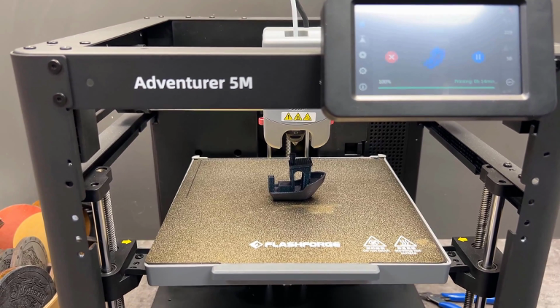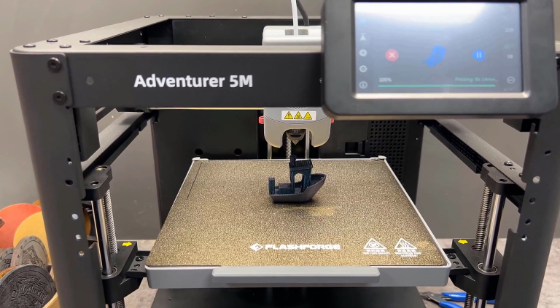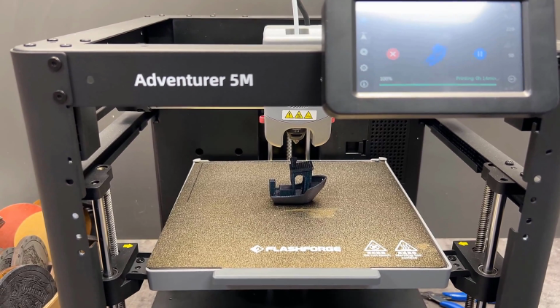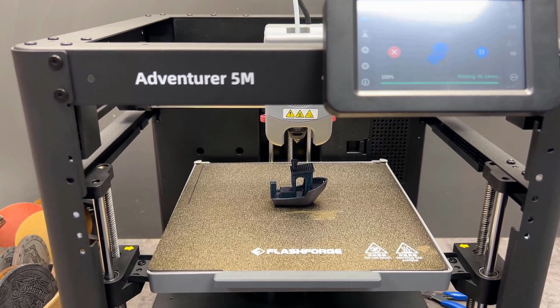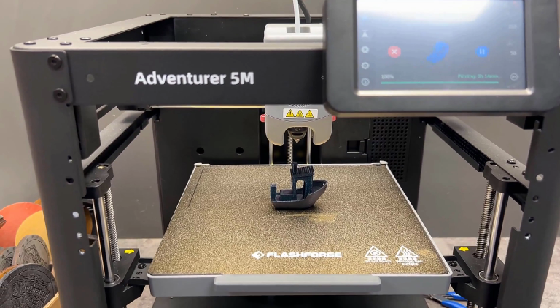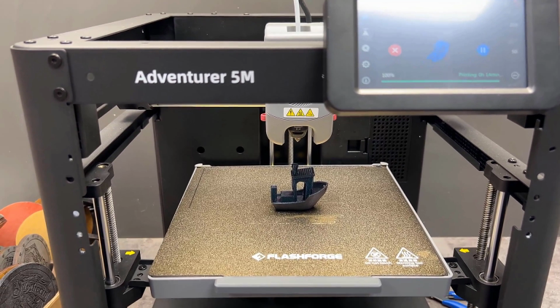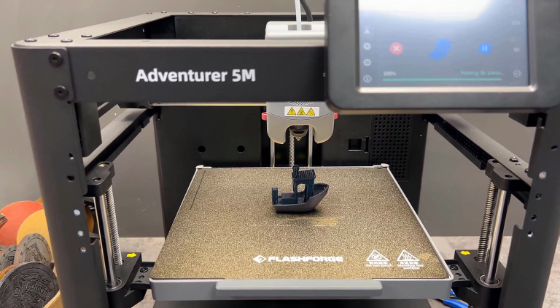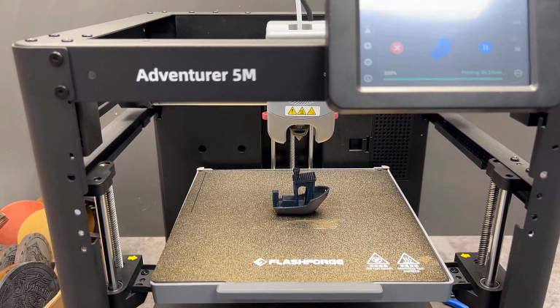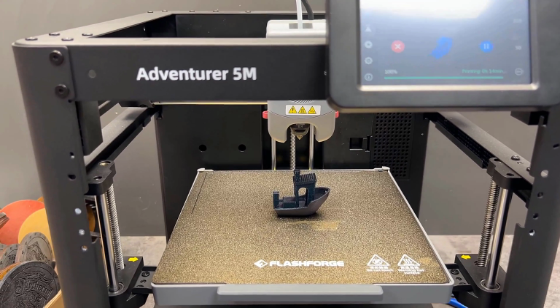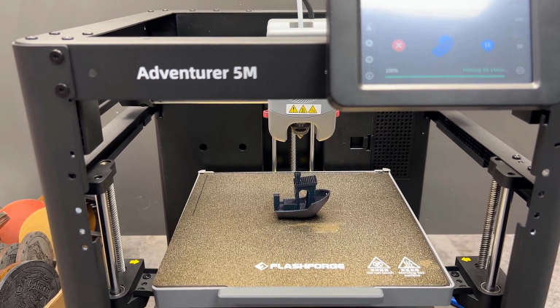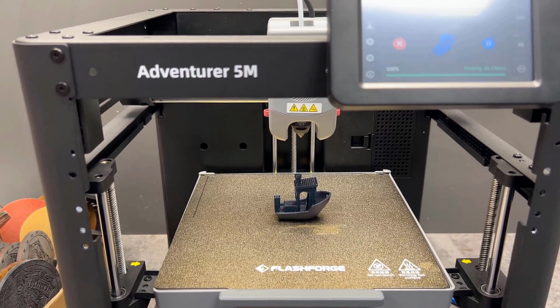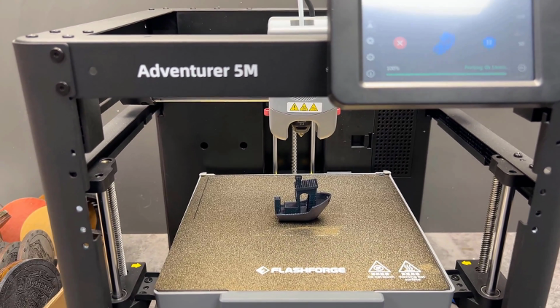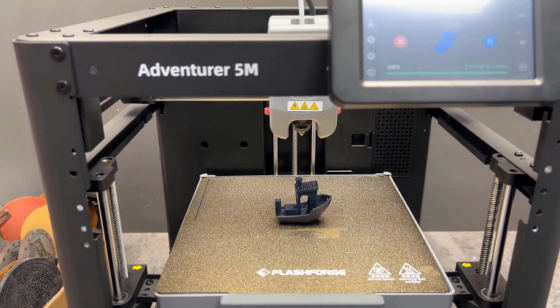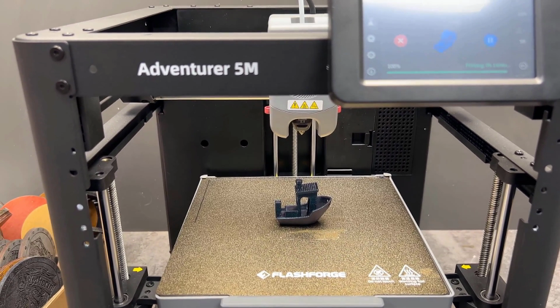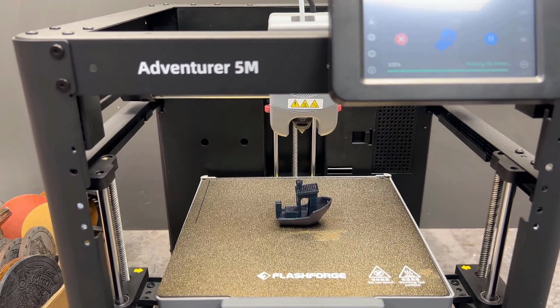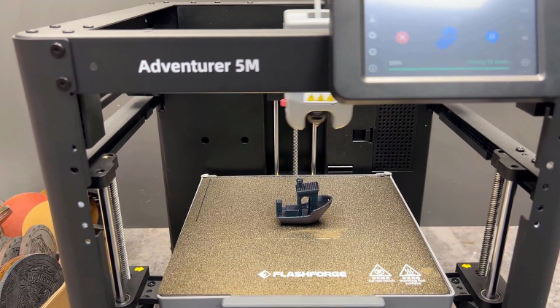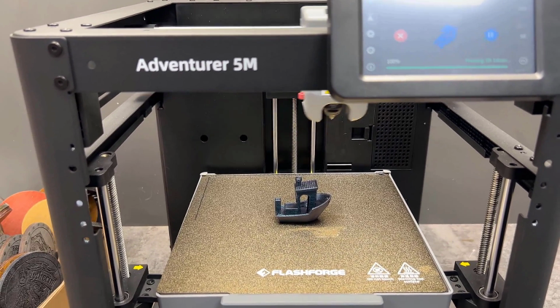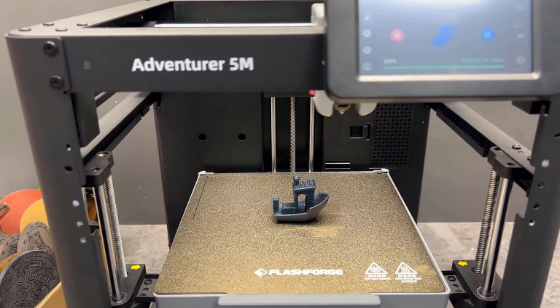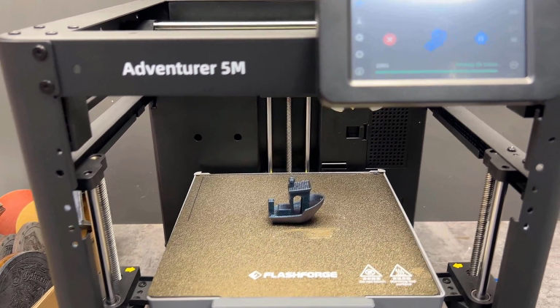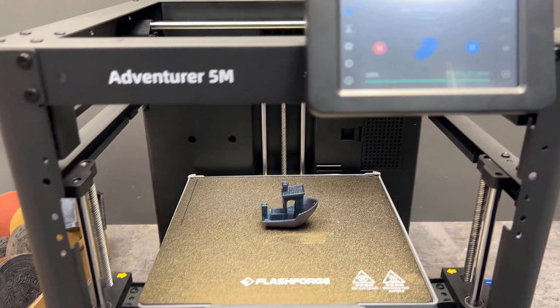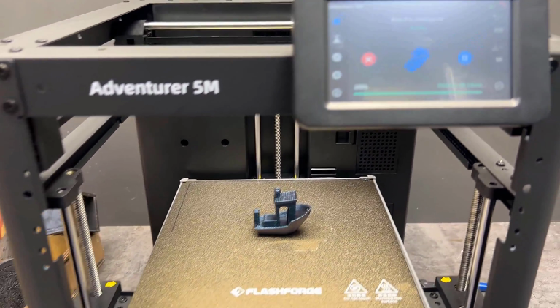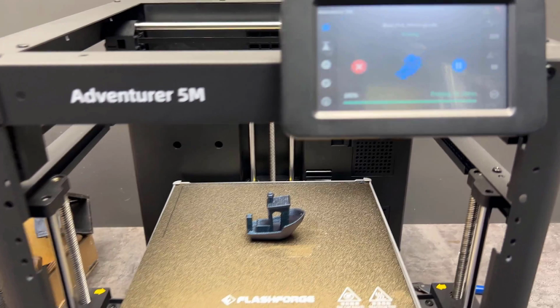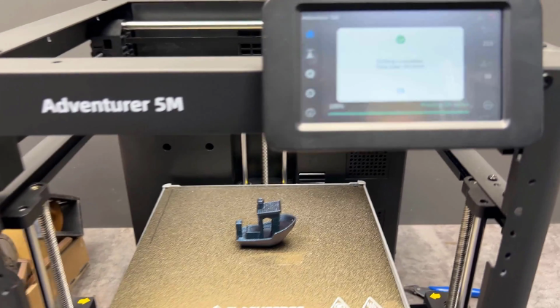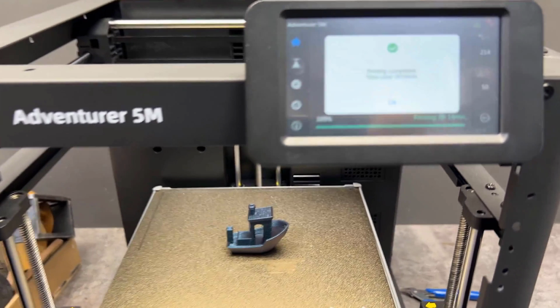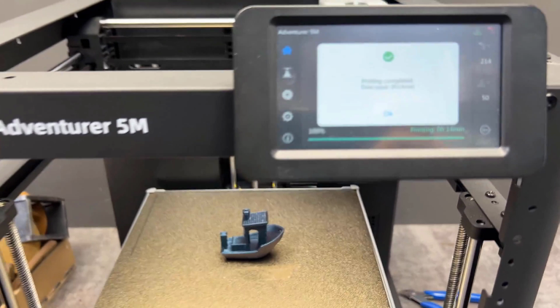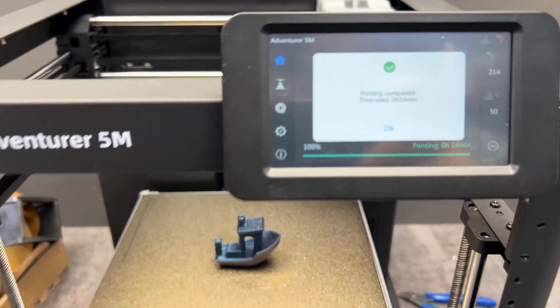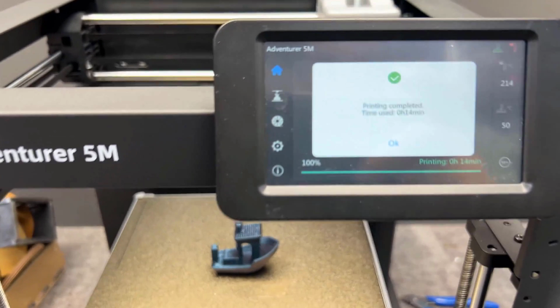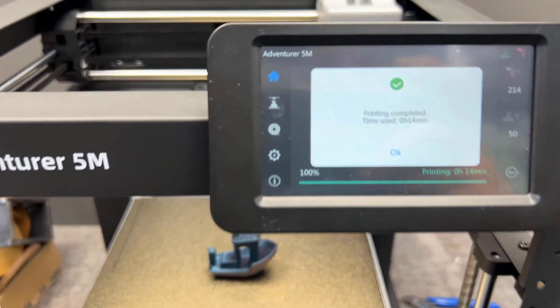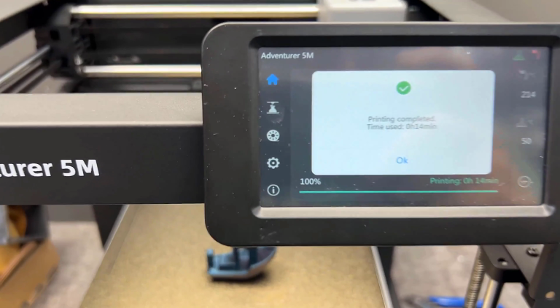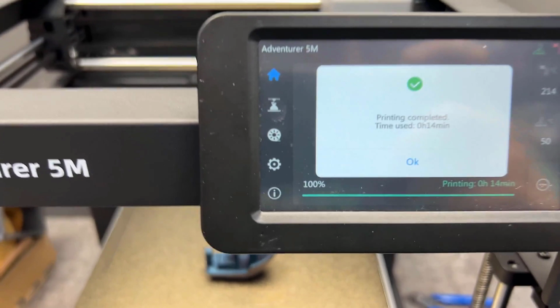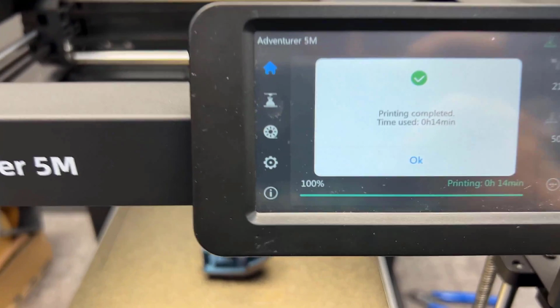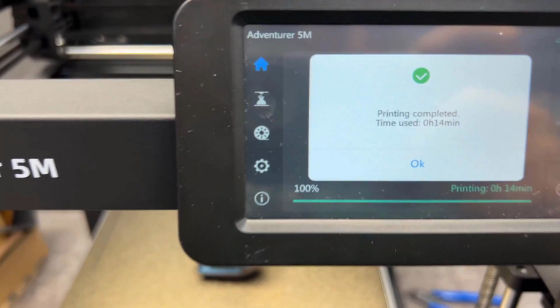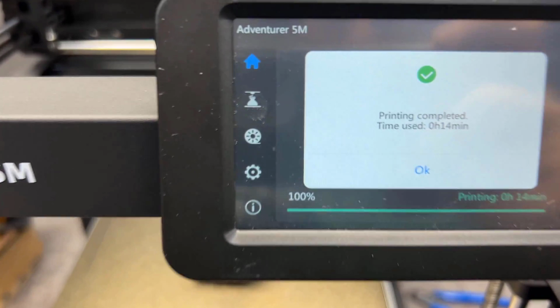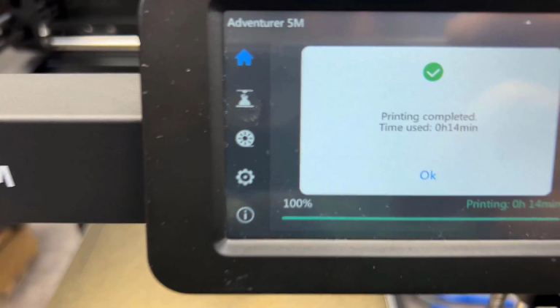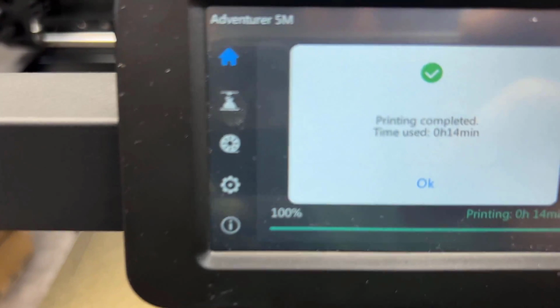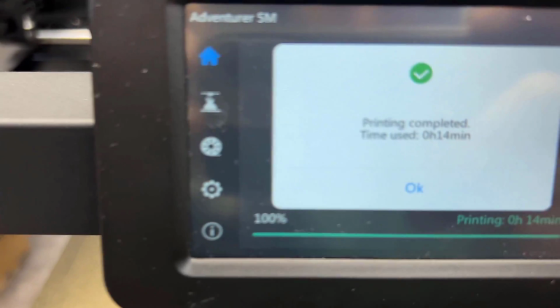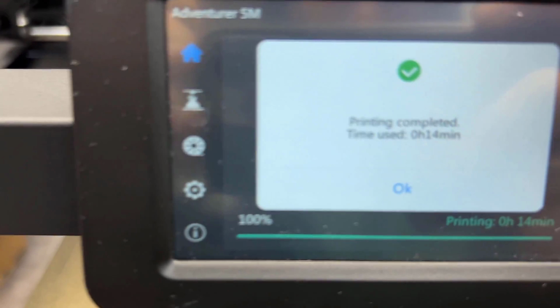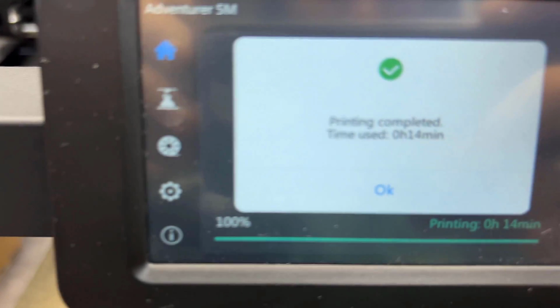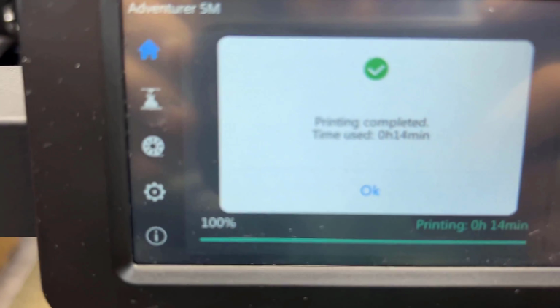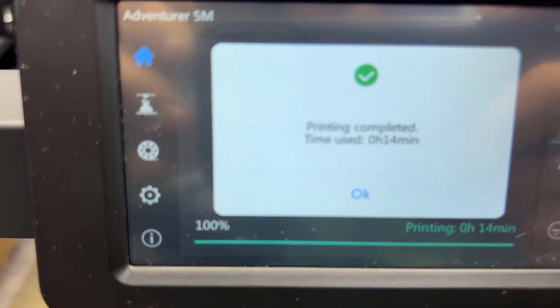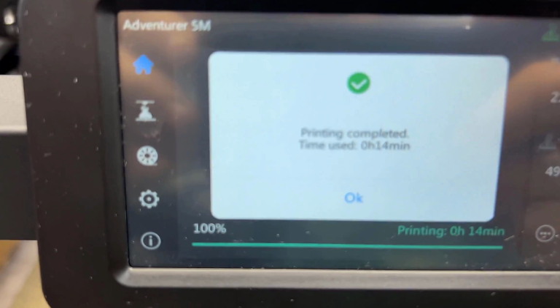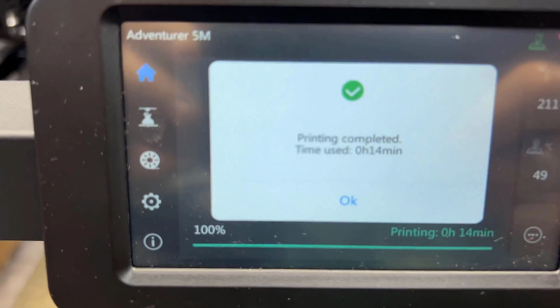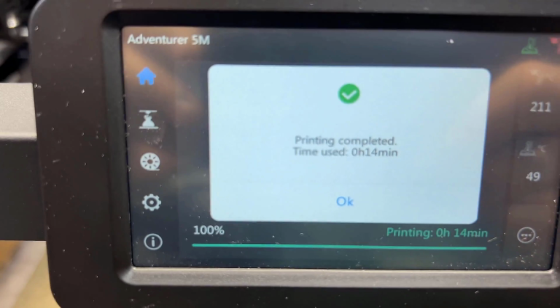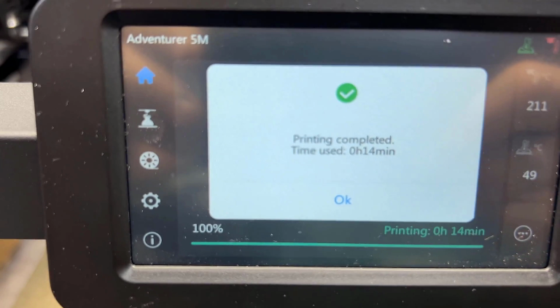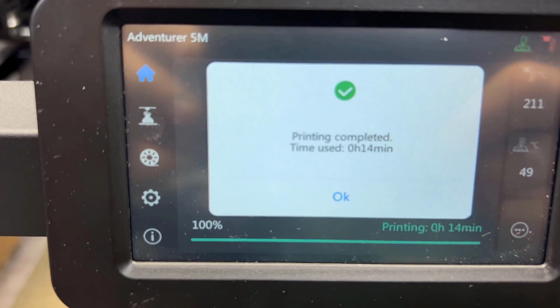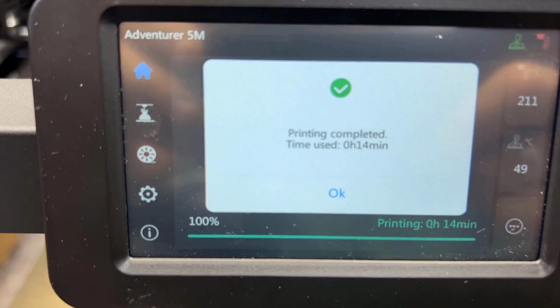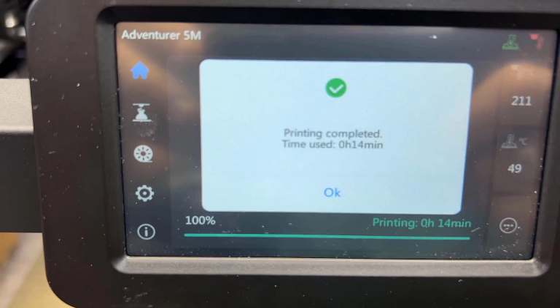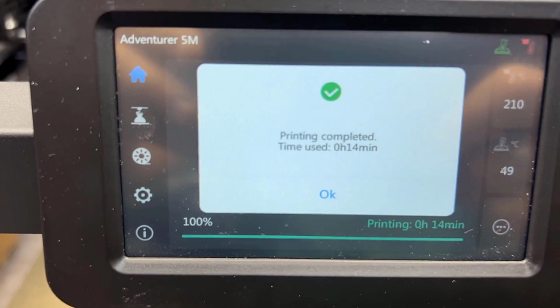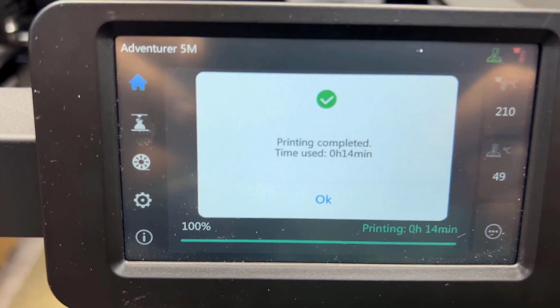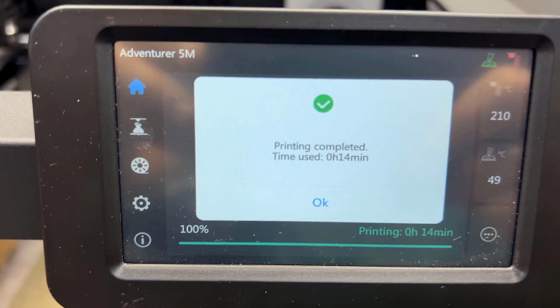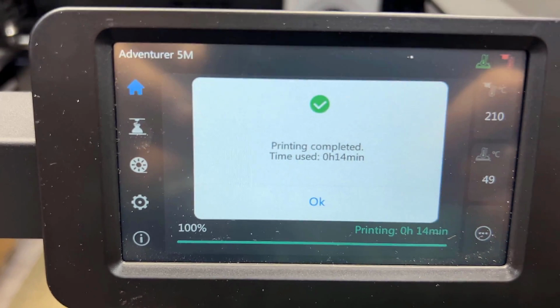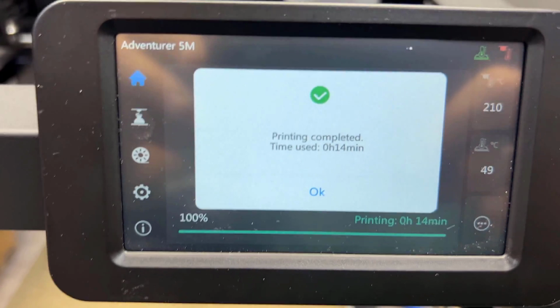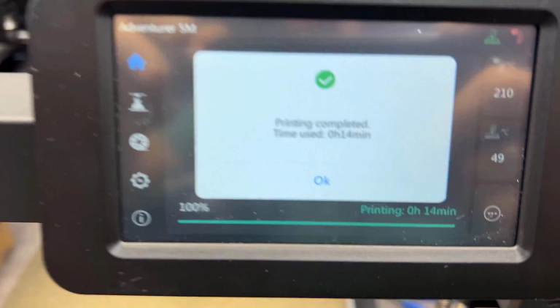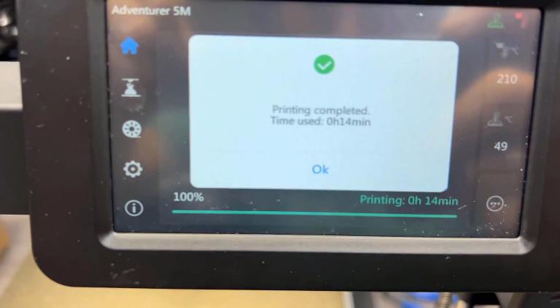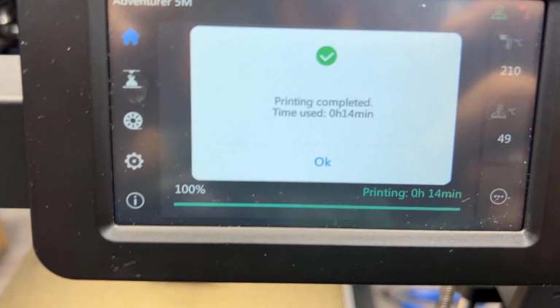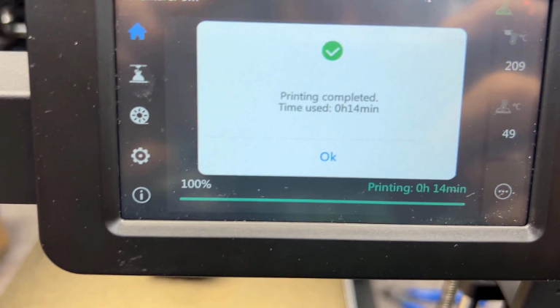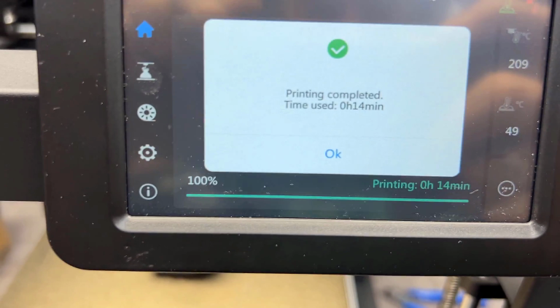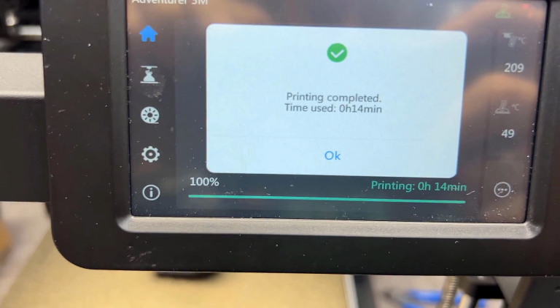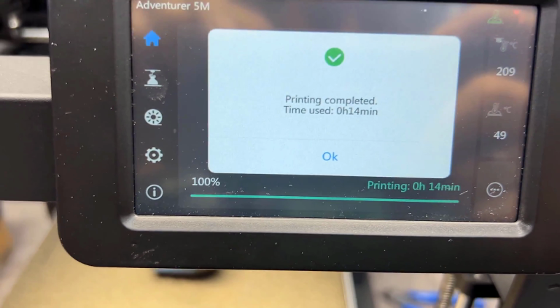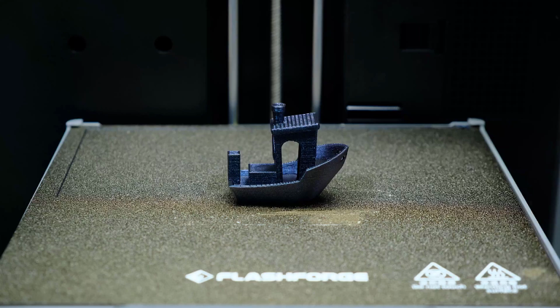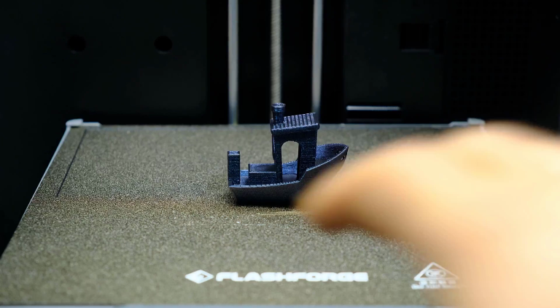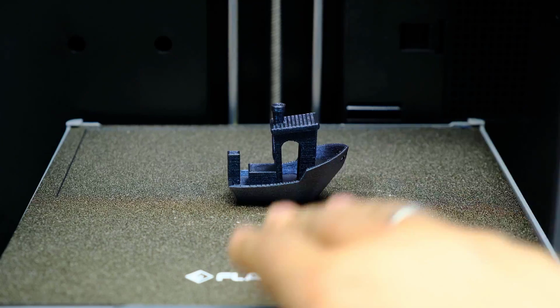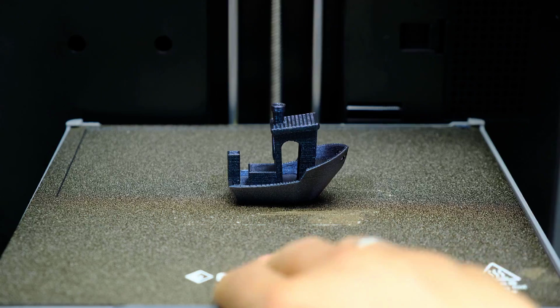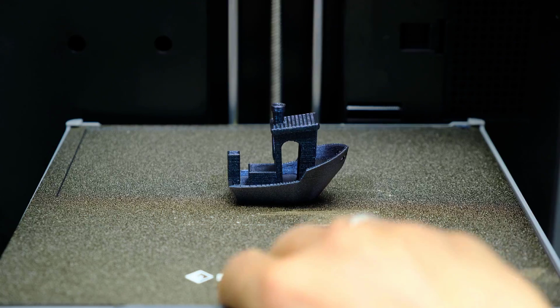The layer height is 0.2mm and it's only 14 minutes. That's very cool — 5 times faster compared to my old printer.